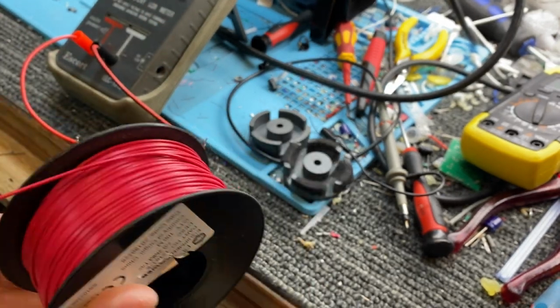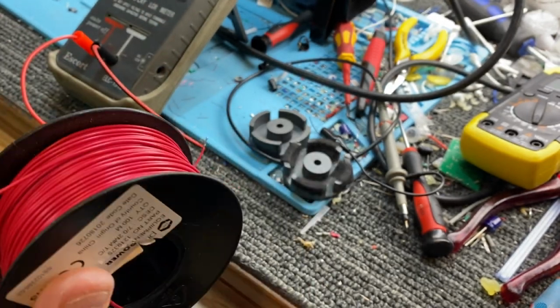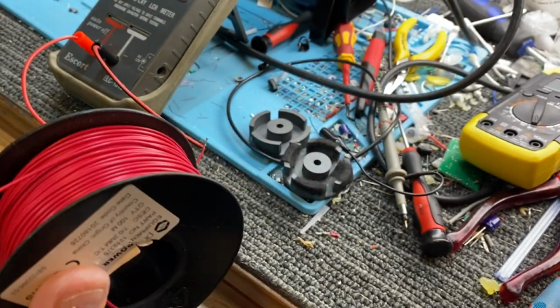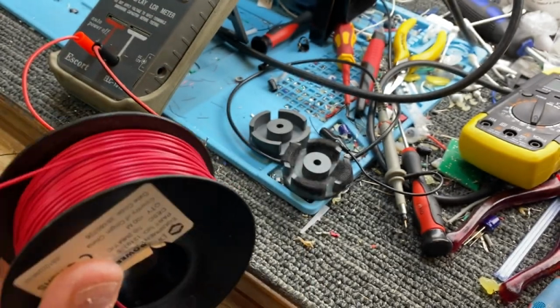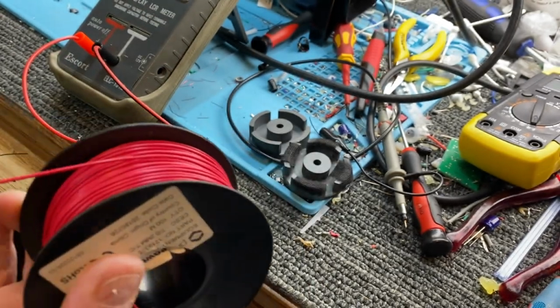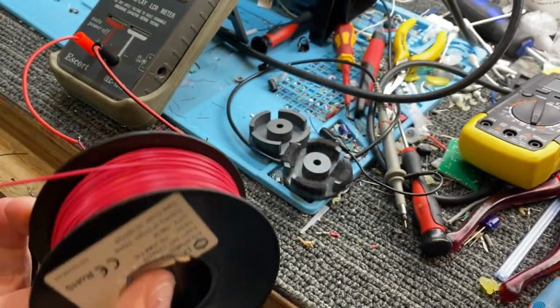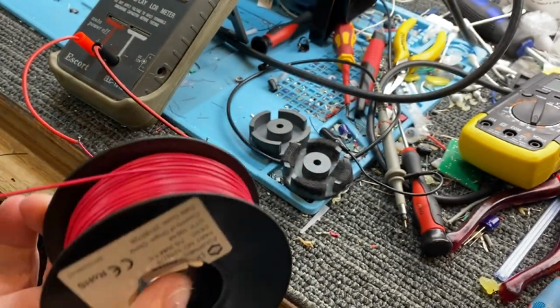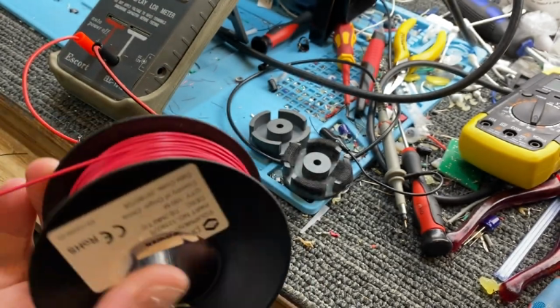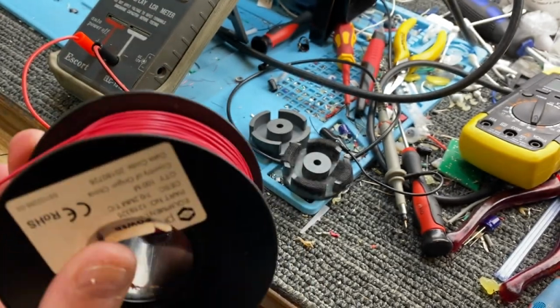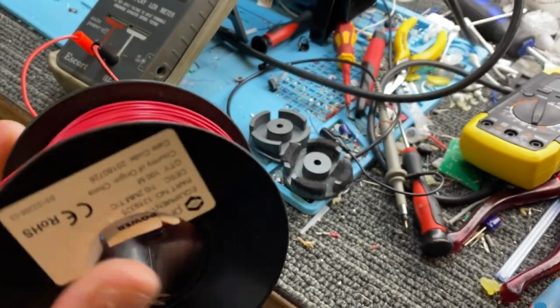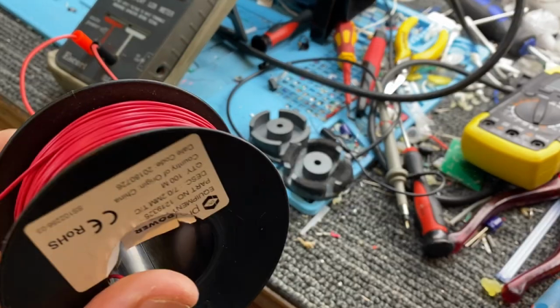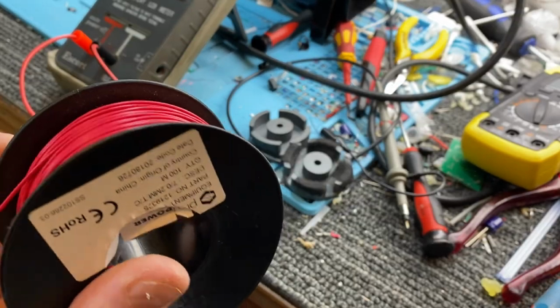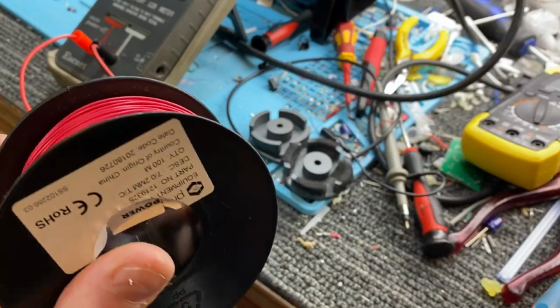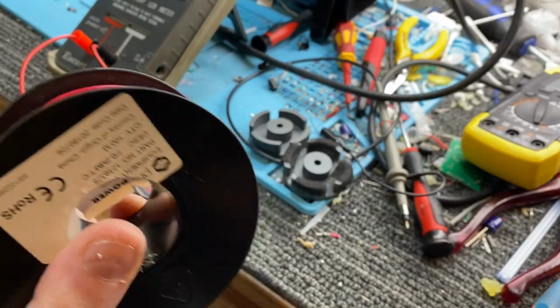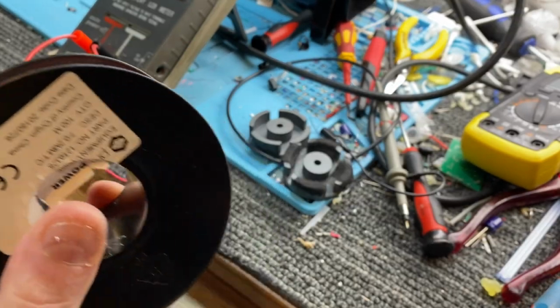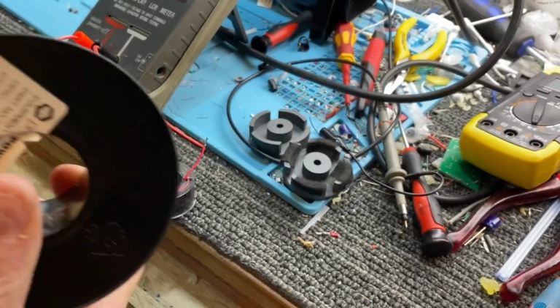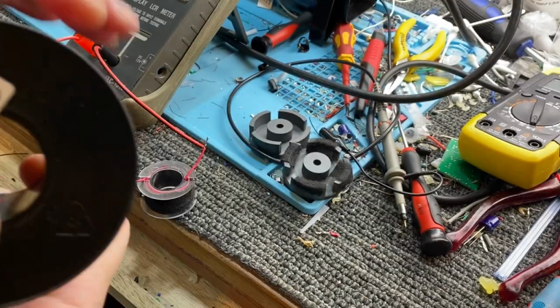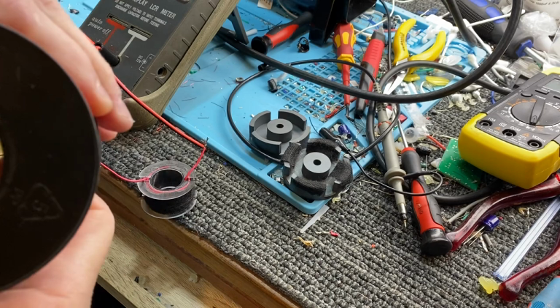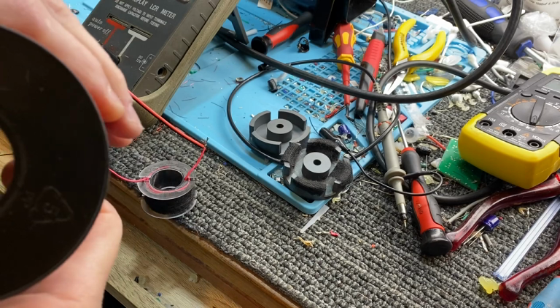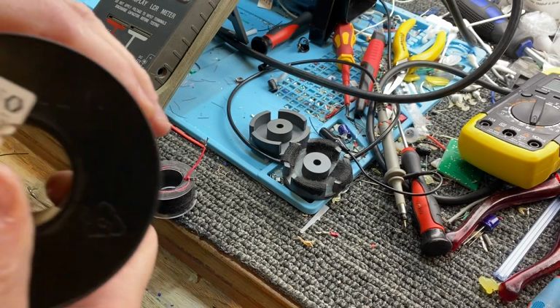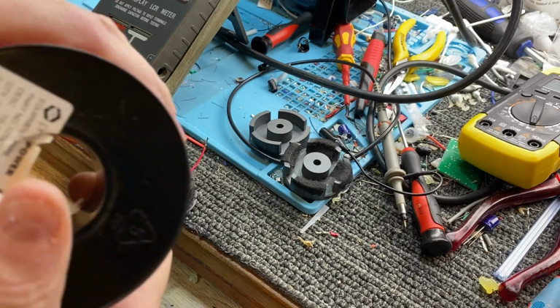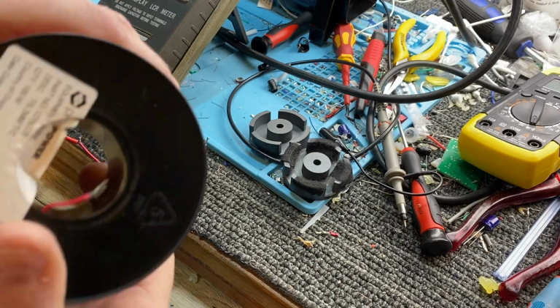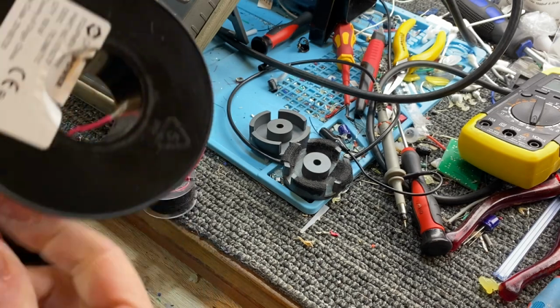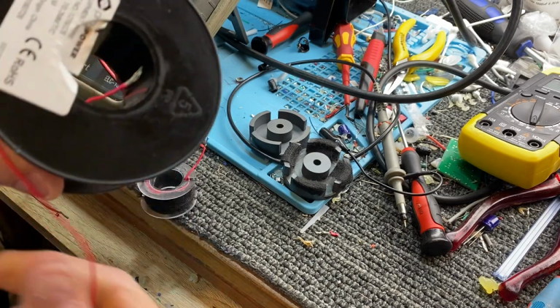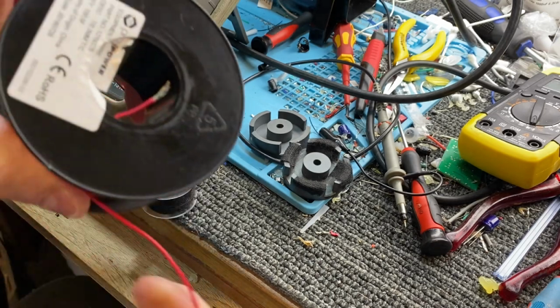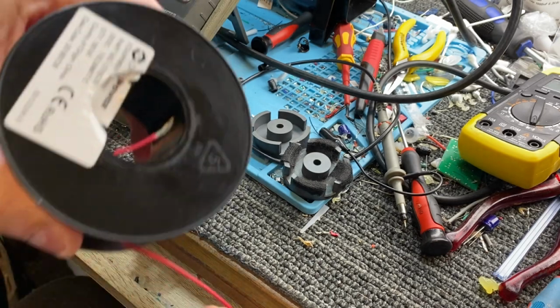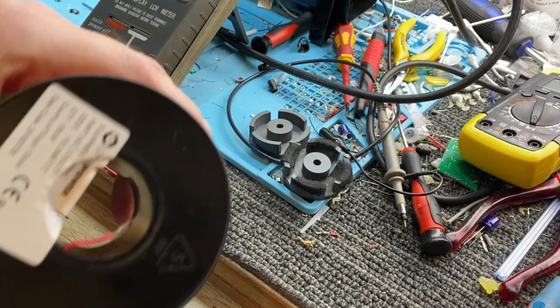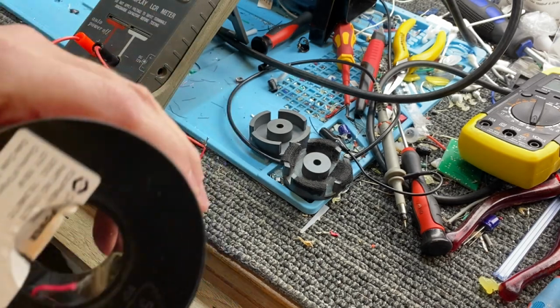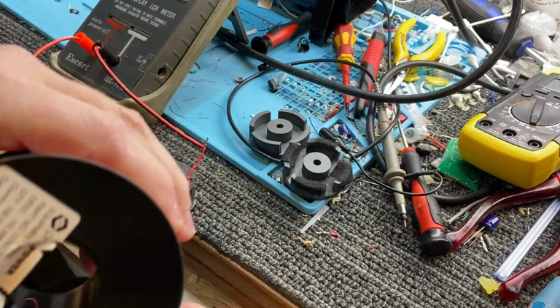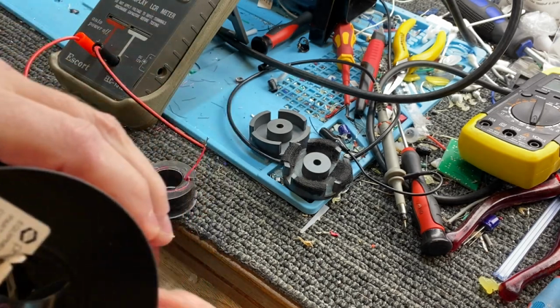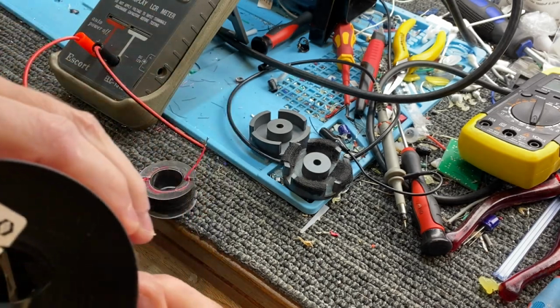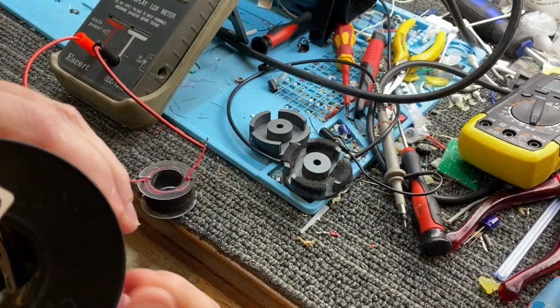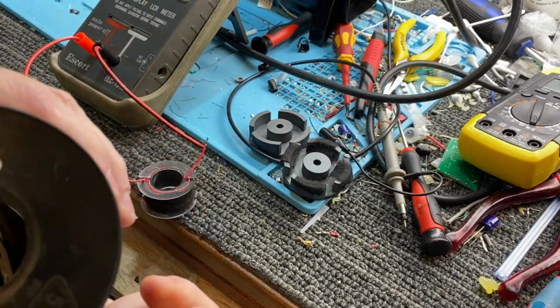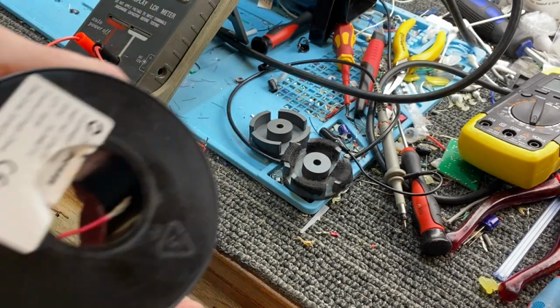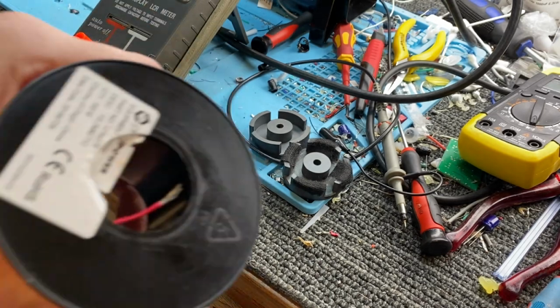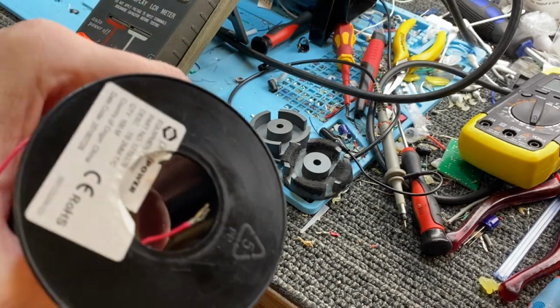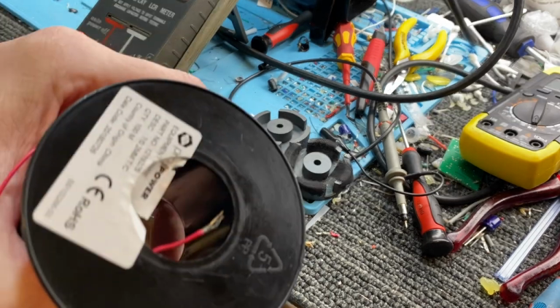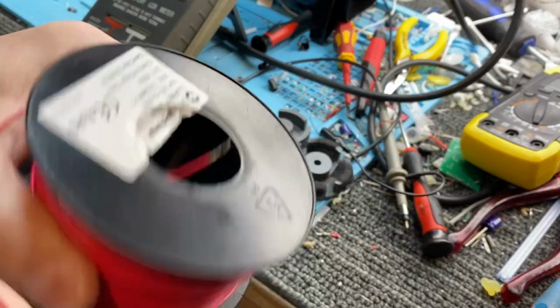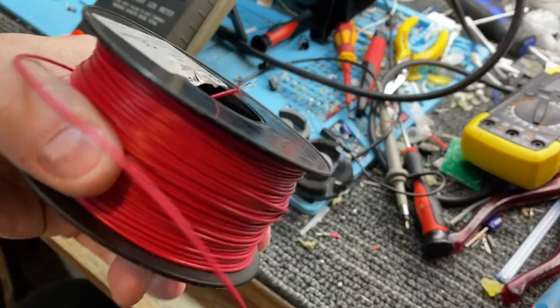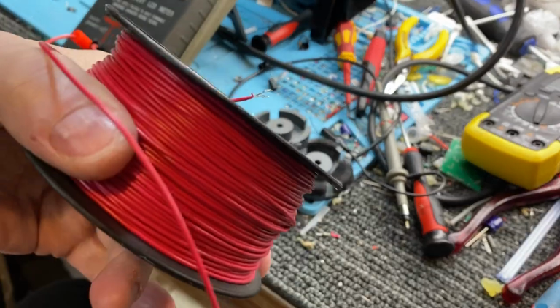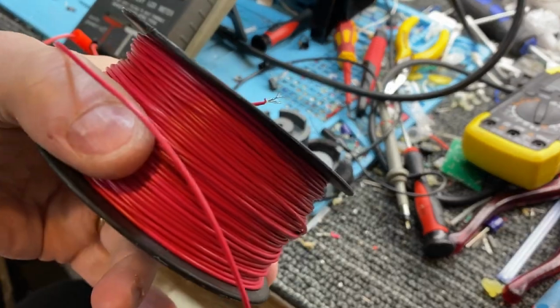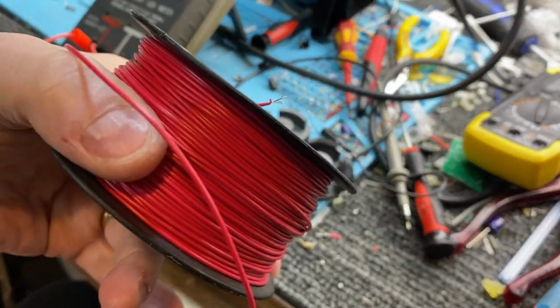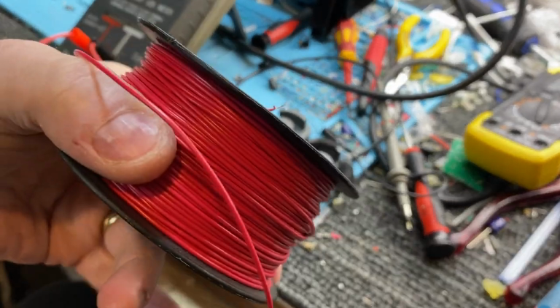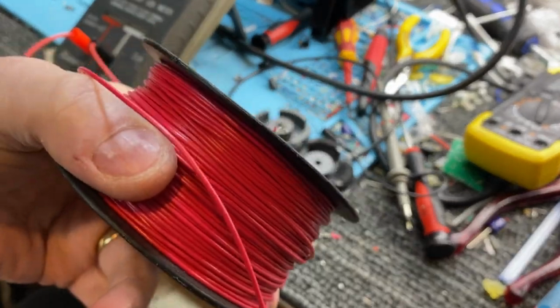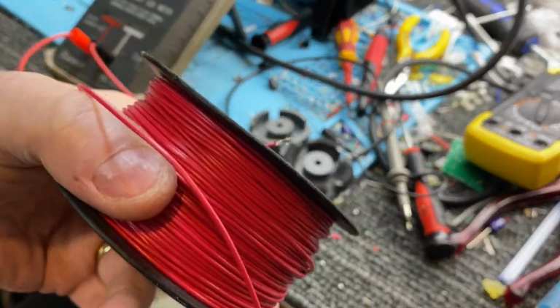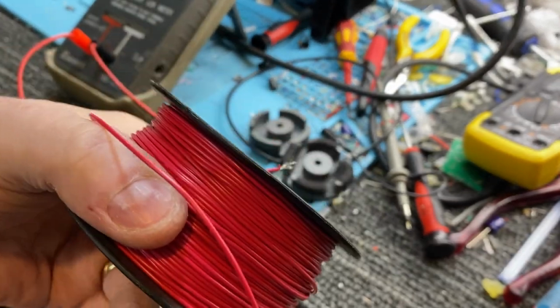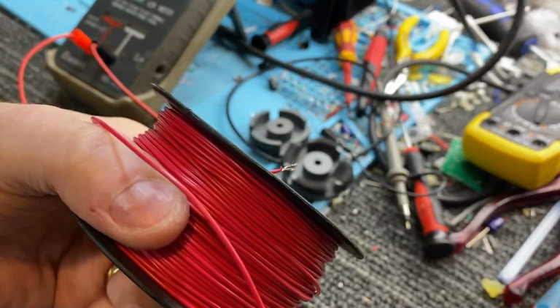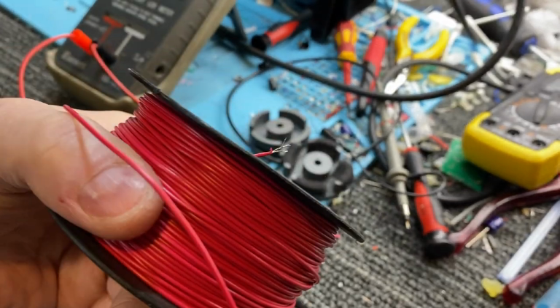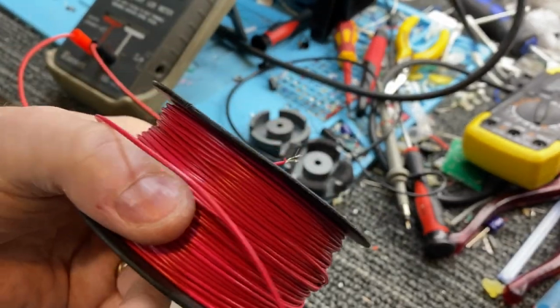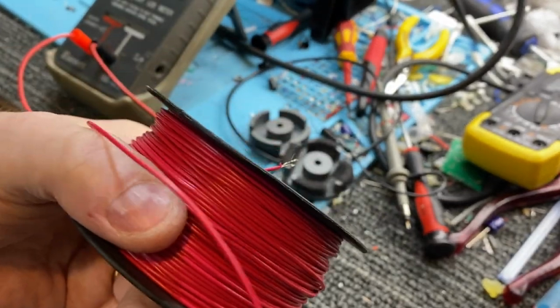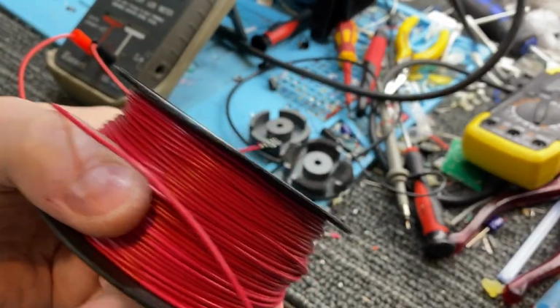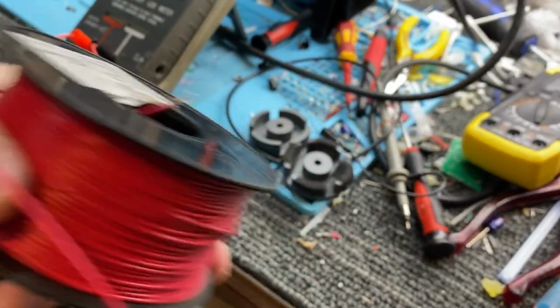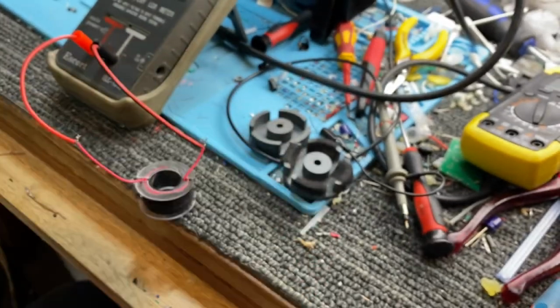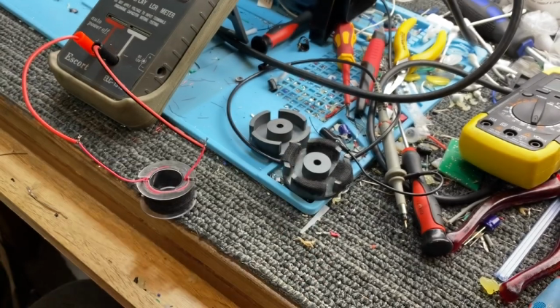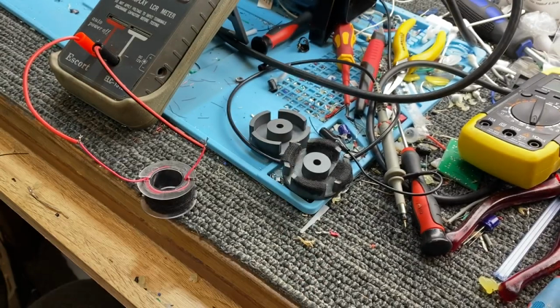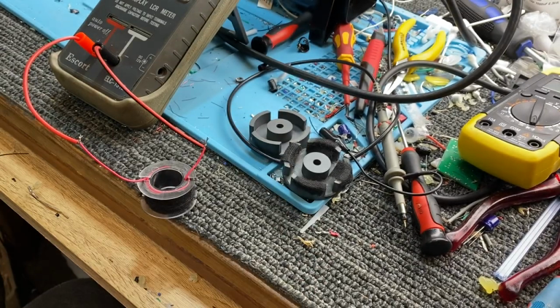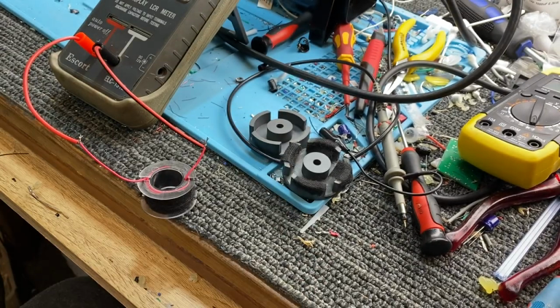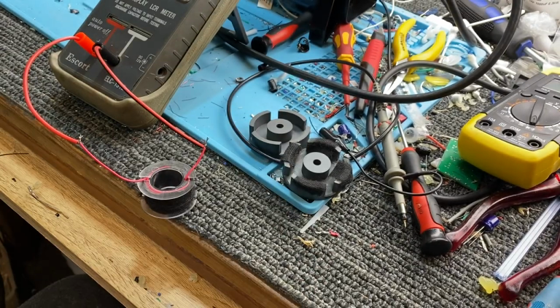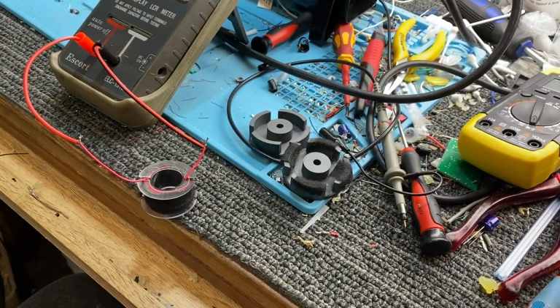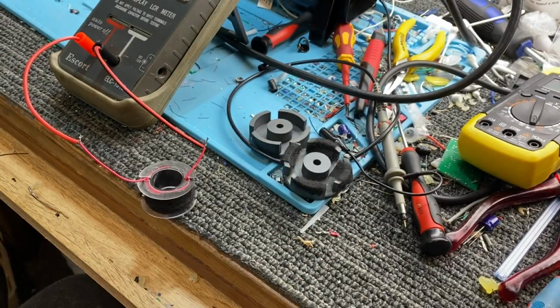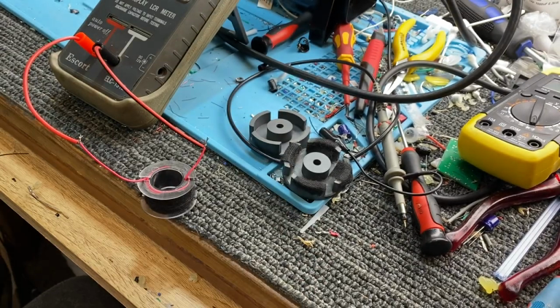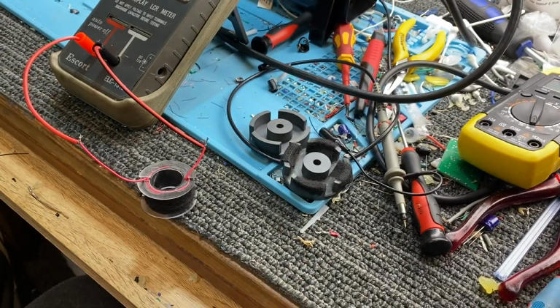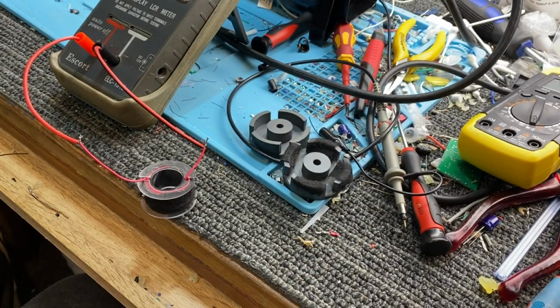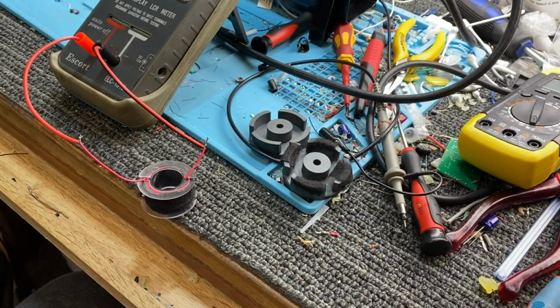It's just hook-up wire, very thin. It wouldn't even handle much current. But what I did — I had these cores here. These are fairly big ferrite.